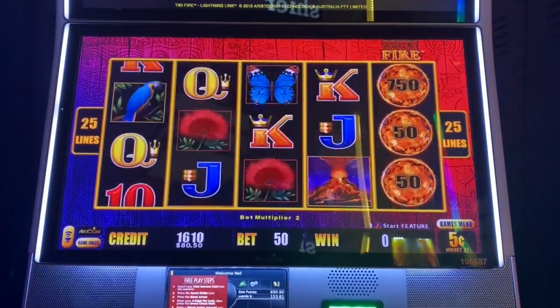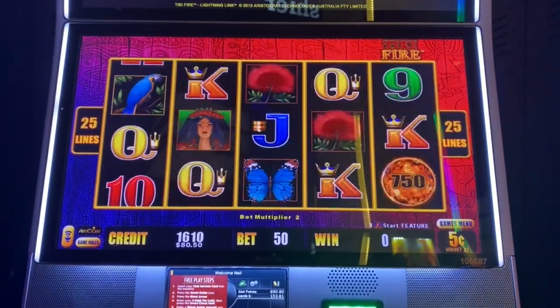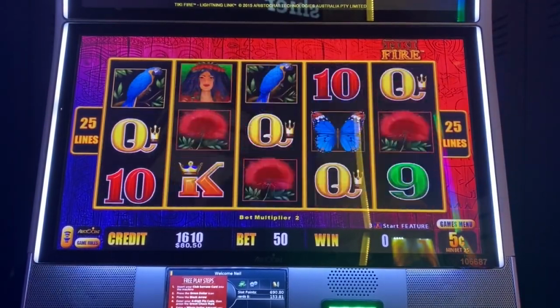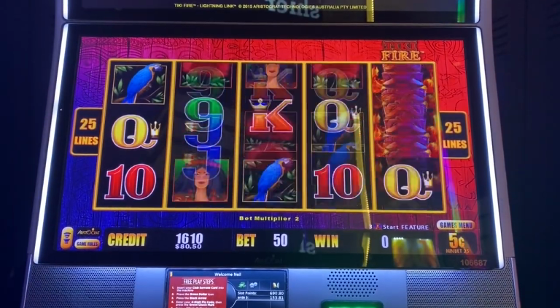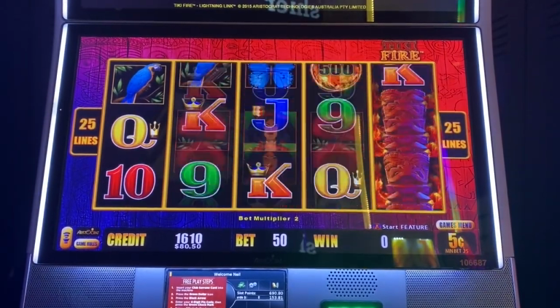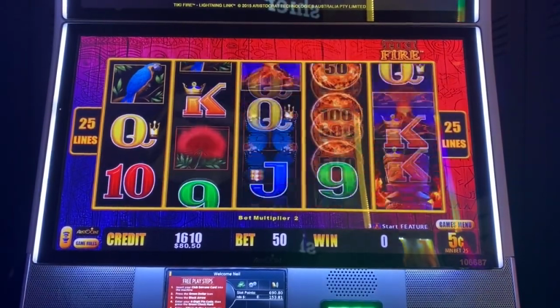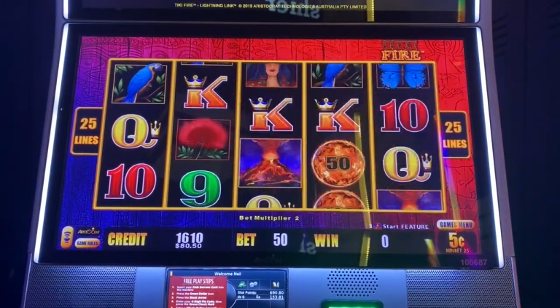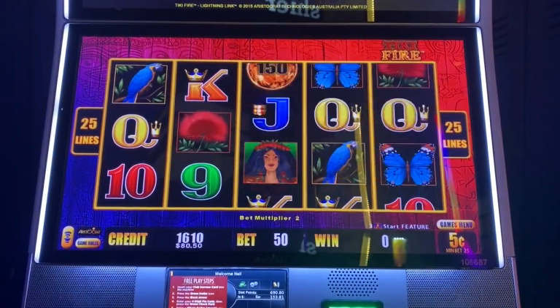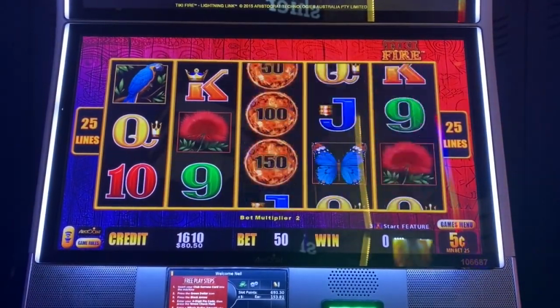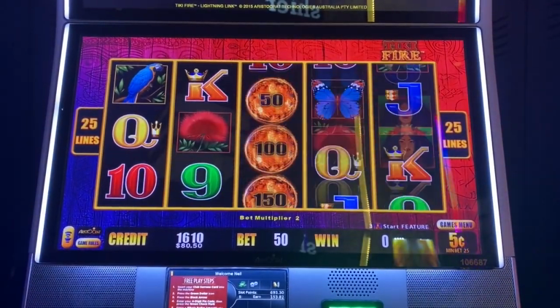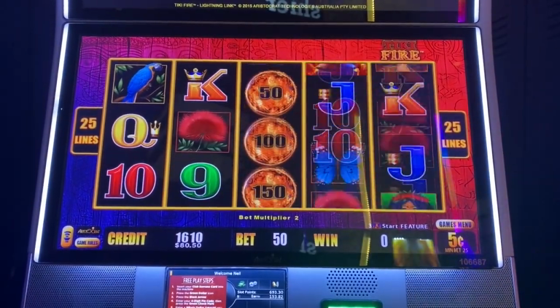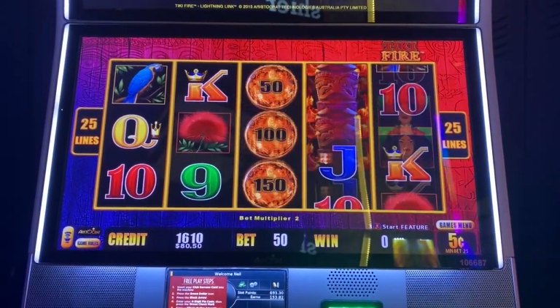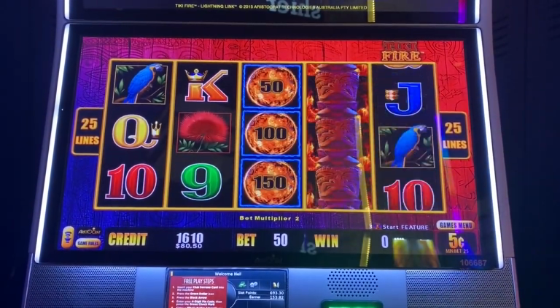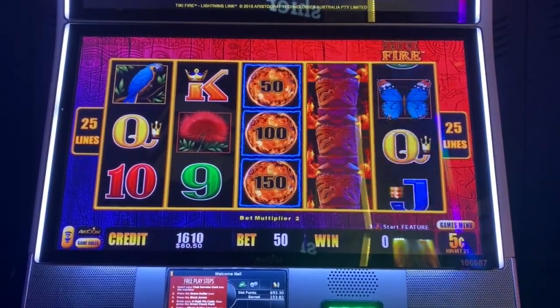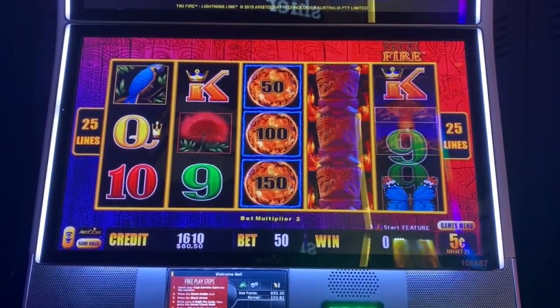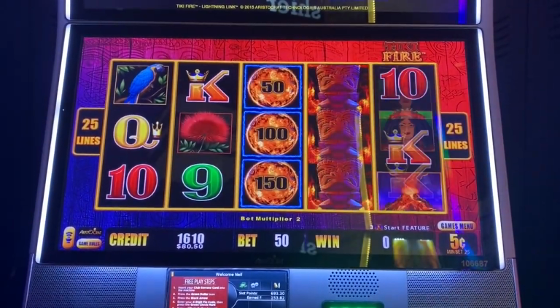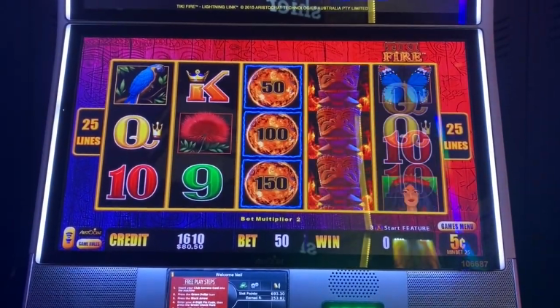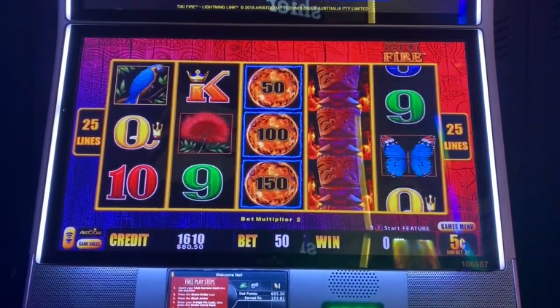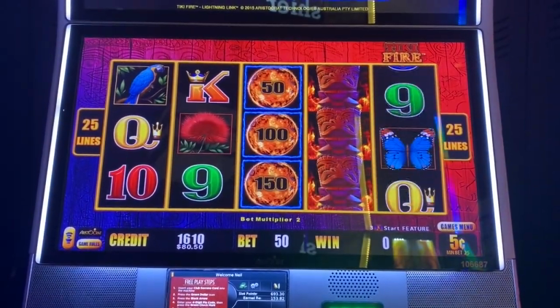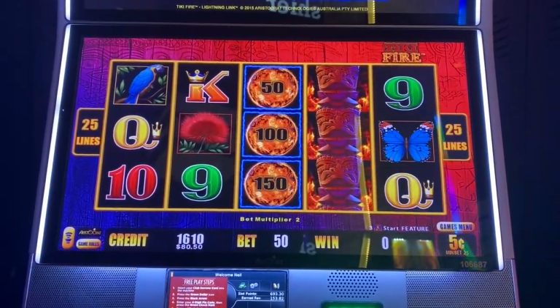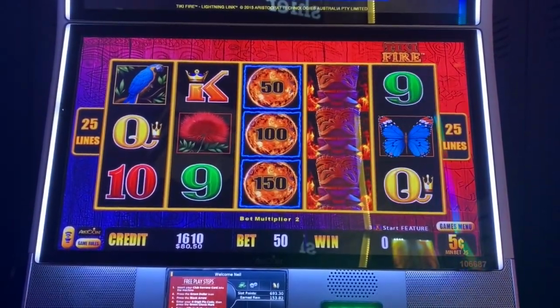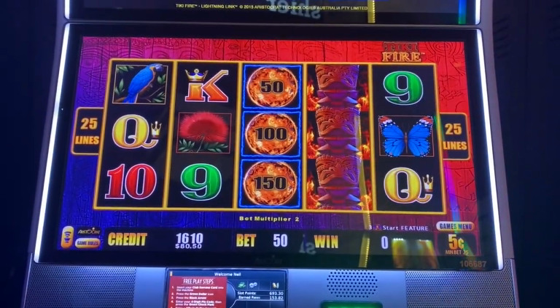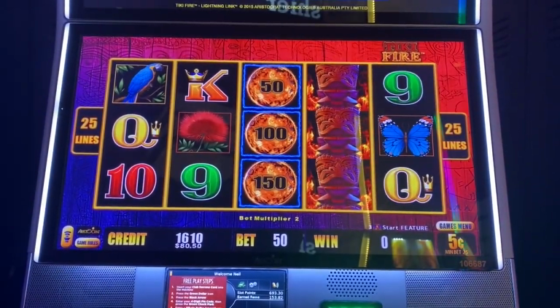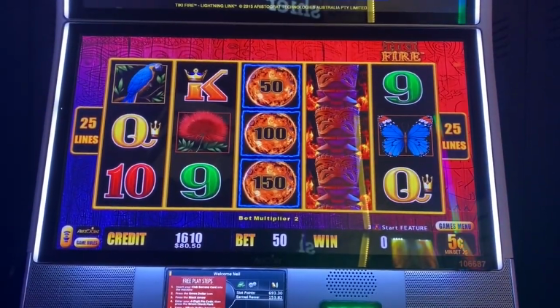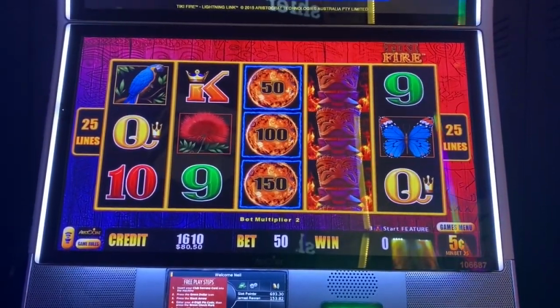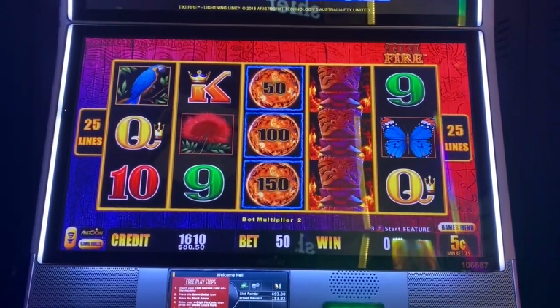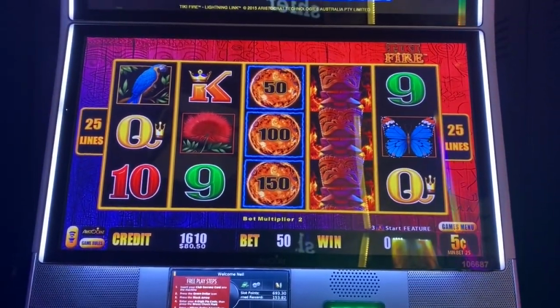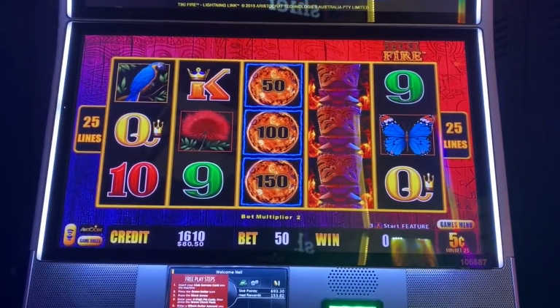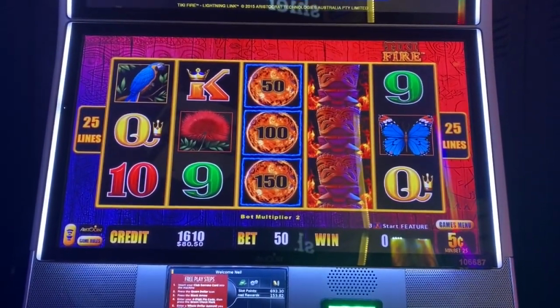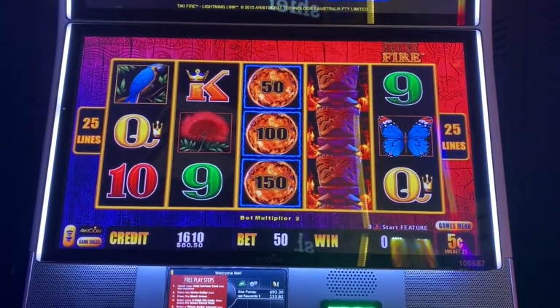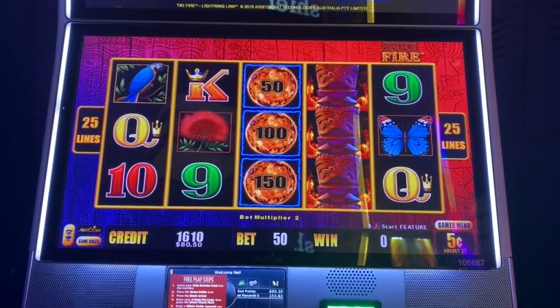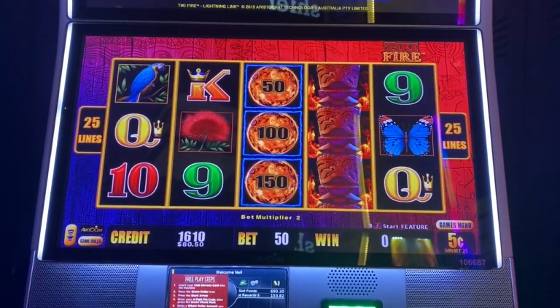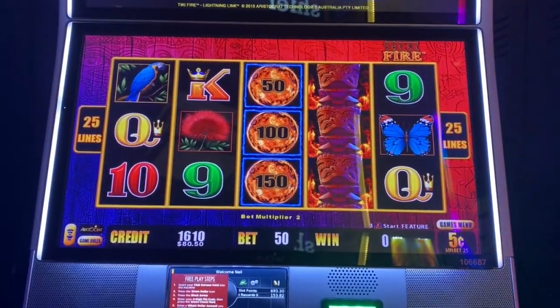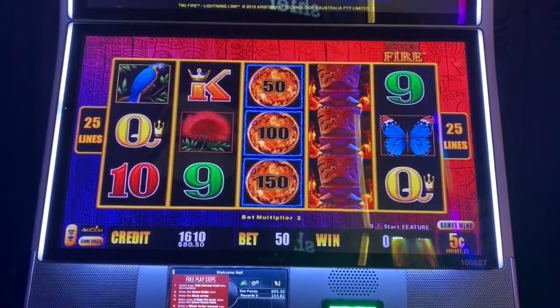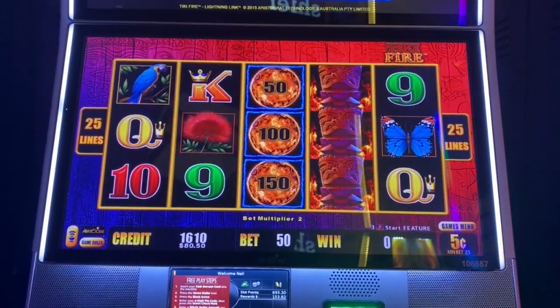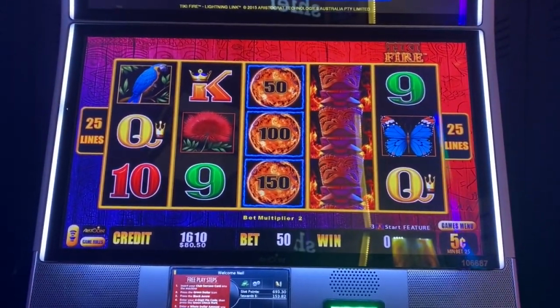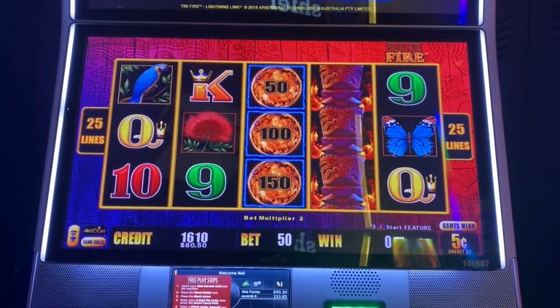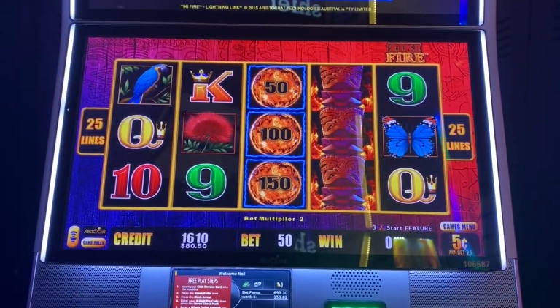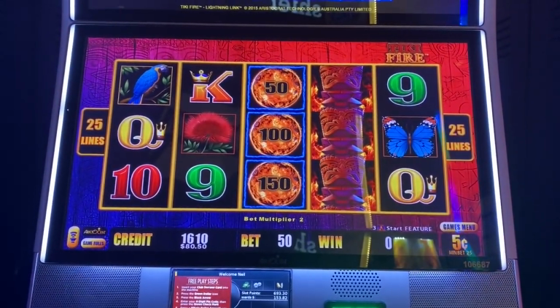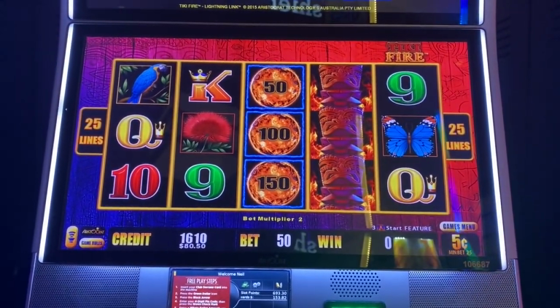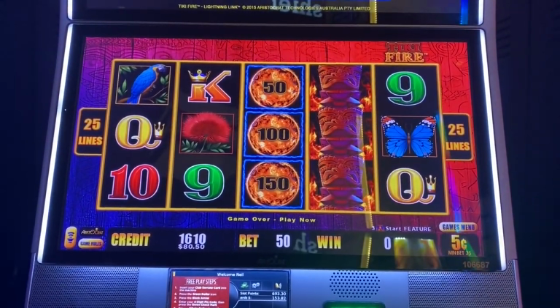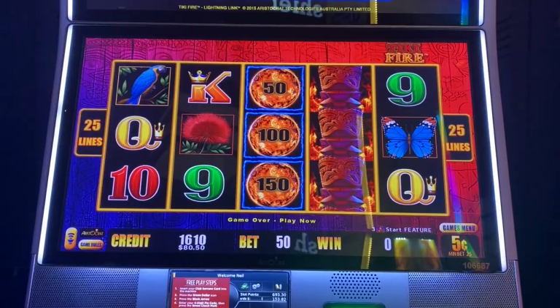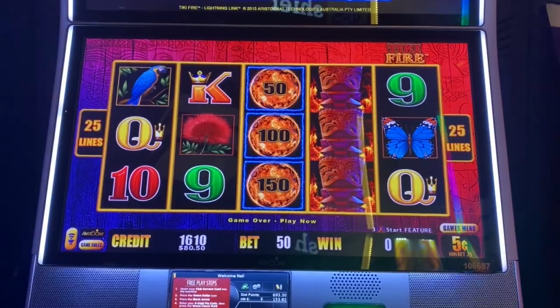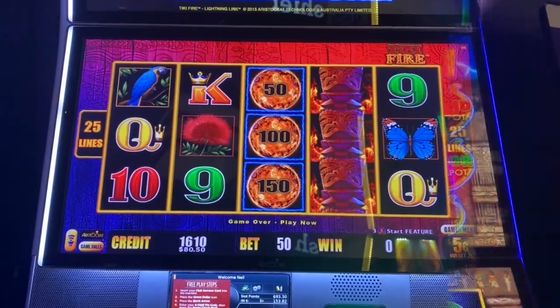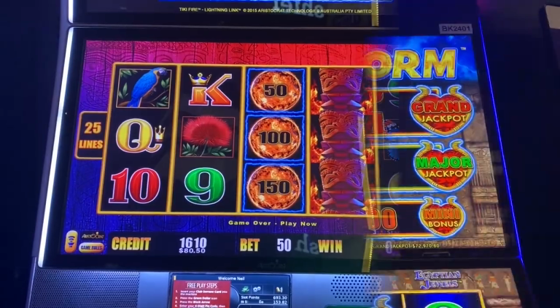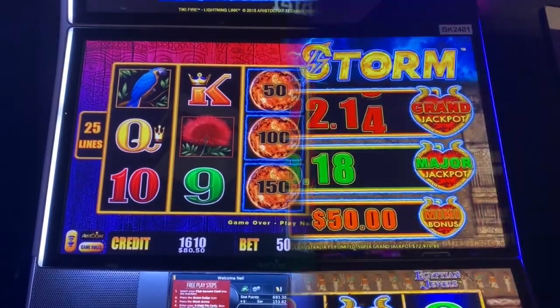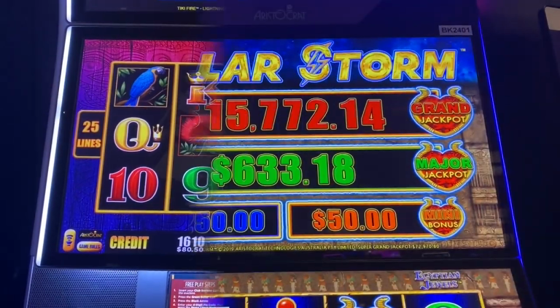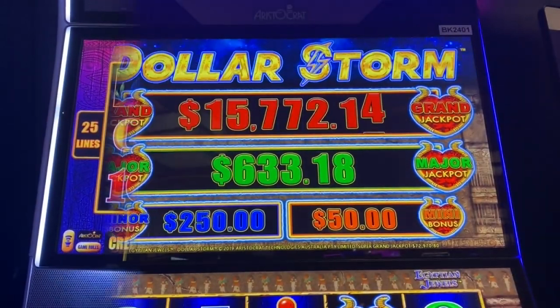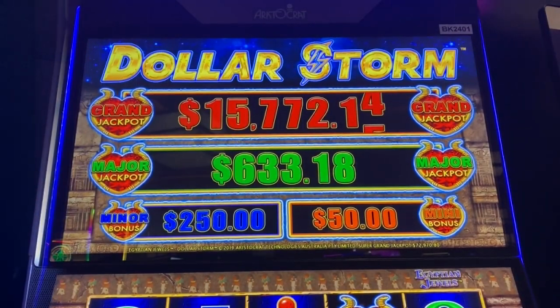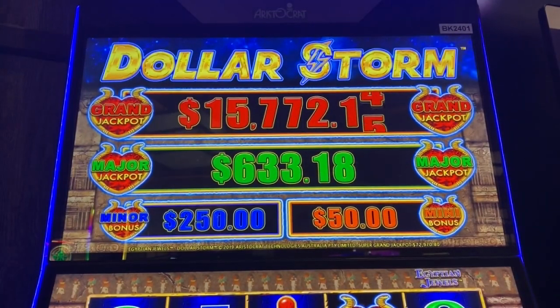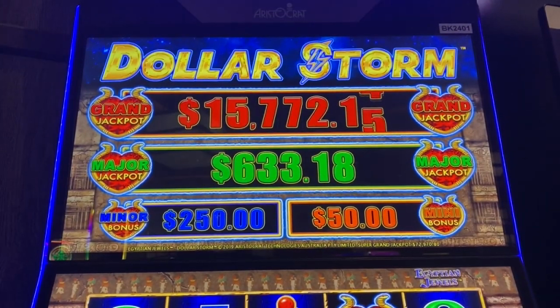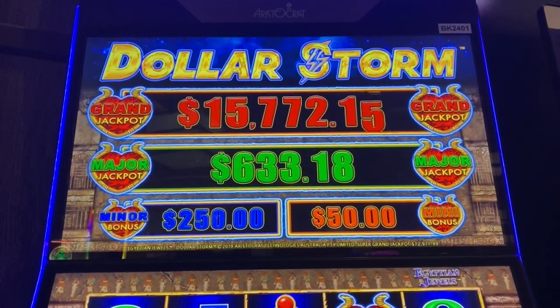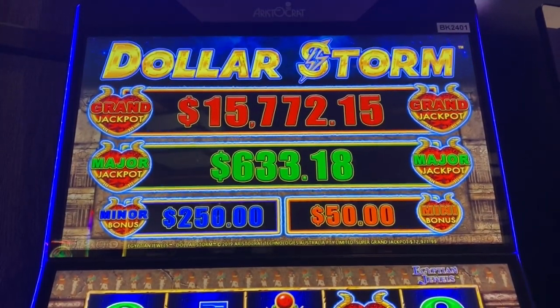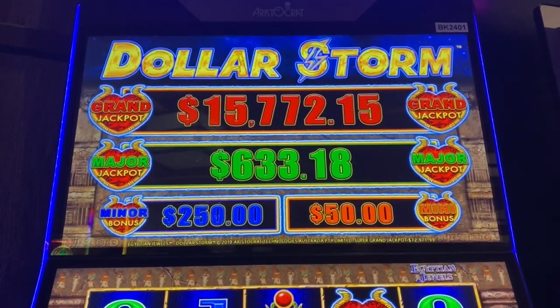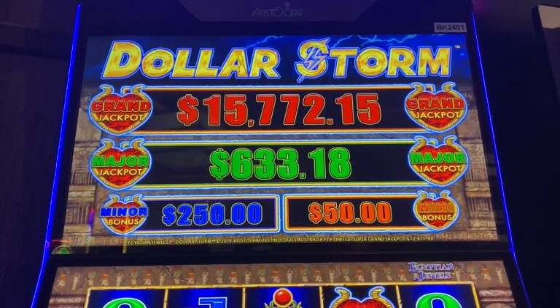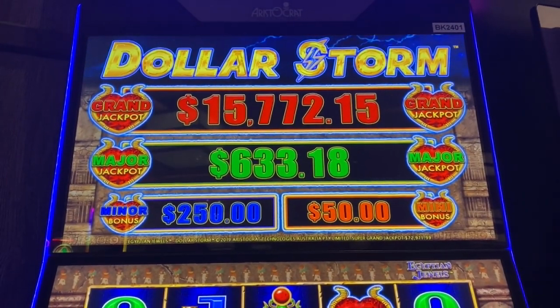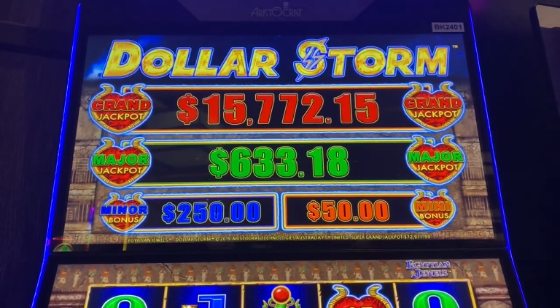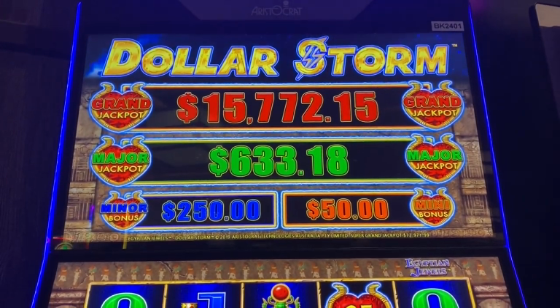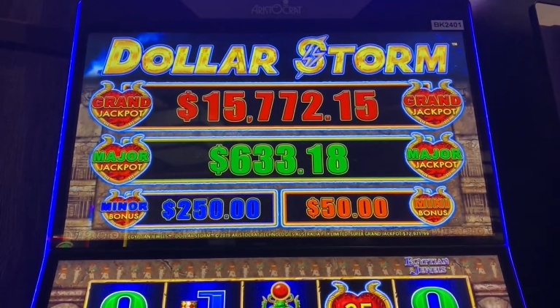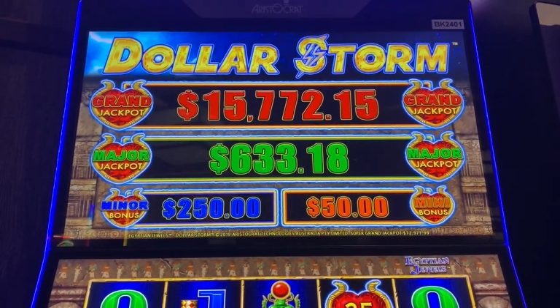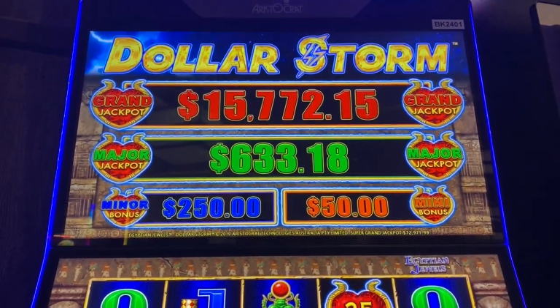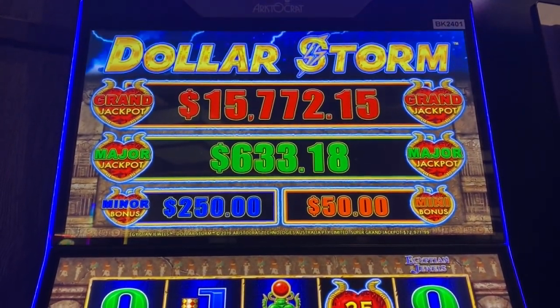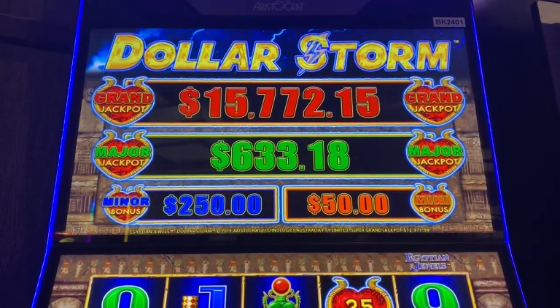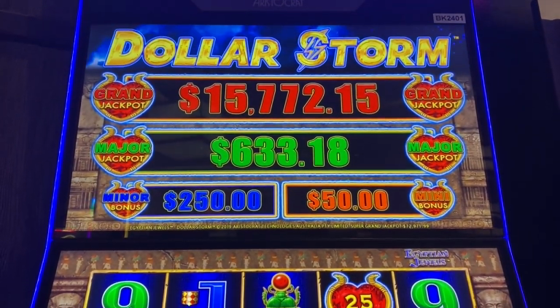Last spin — that's it. That went fast. All right, let's move to game number two. Lightning Link didn't work, we'll try Dollar Storm here. We'll do the same thing — nickels at $2.50.